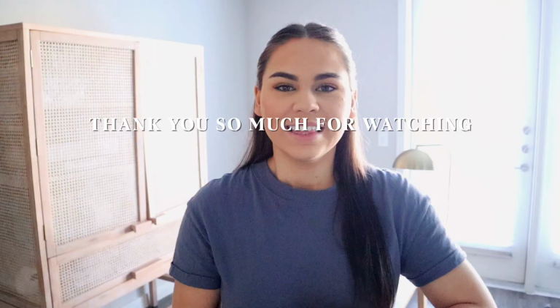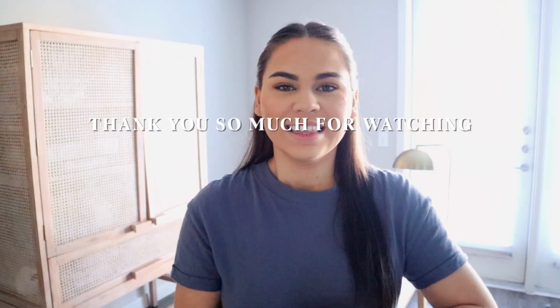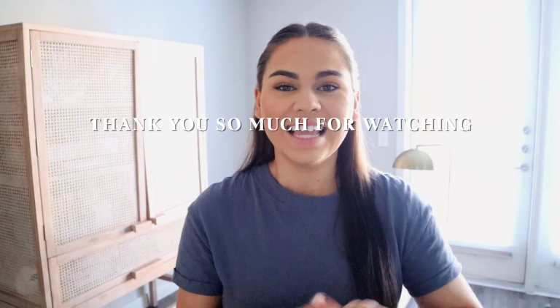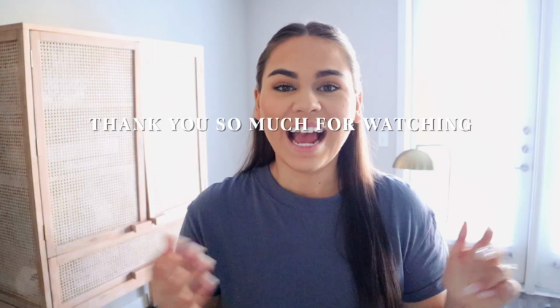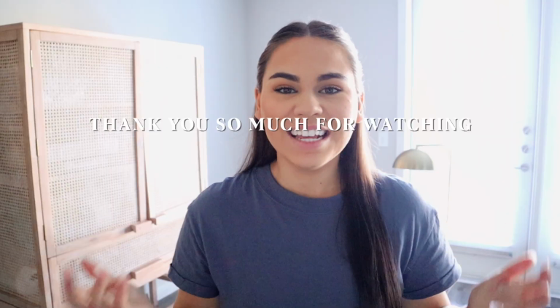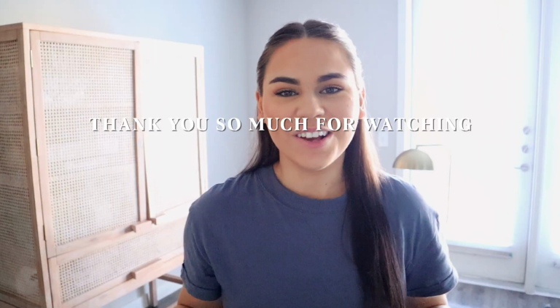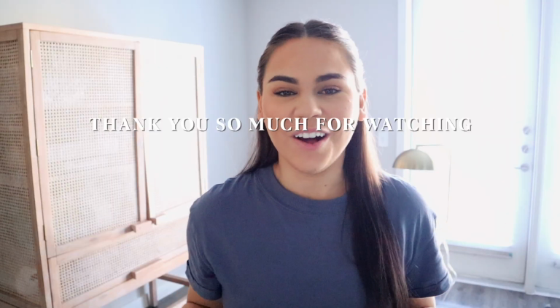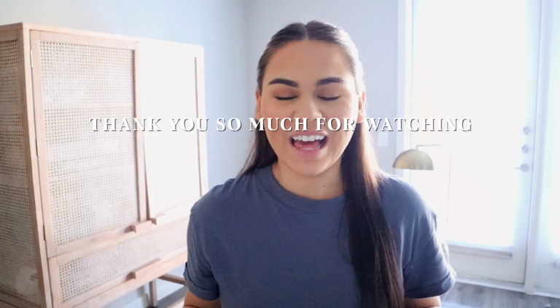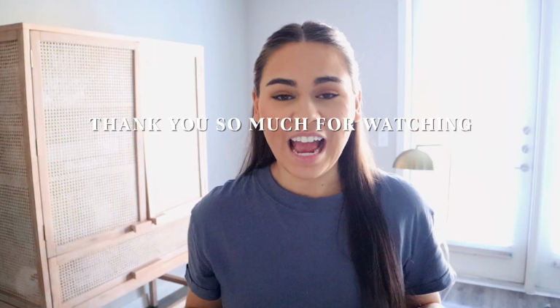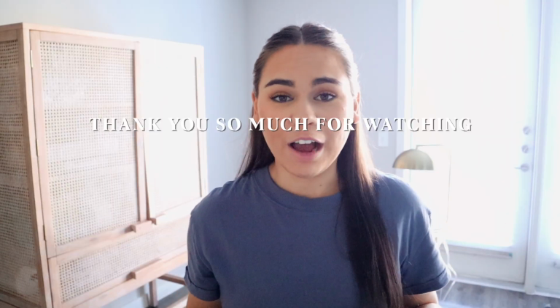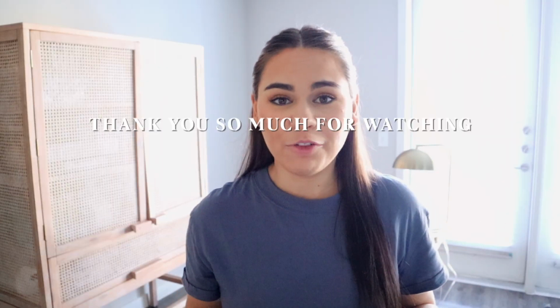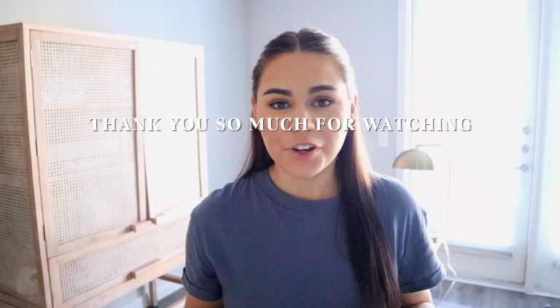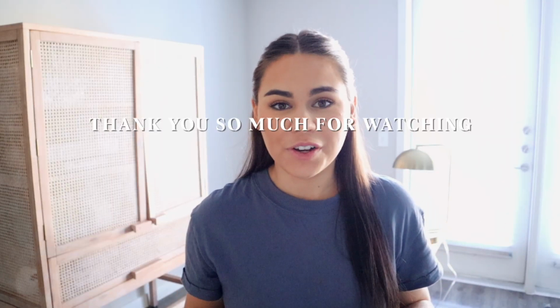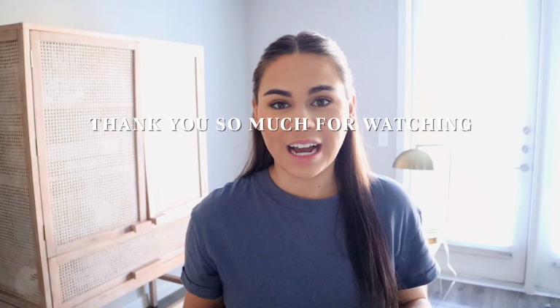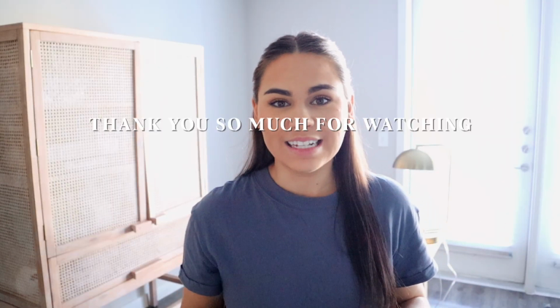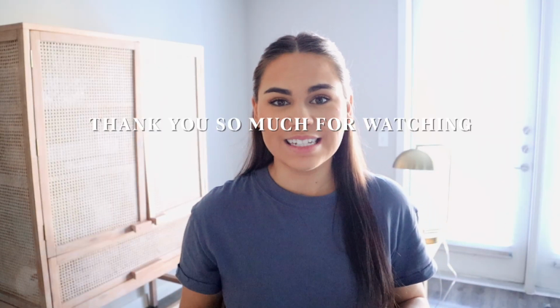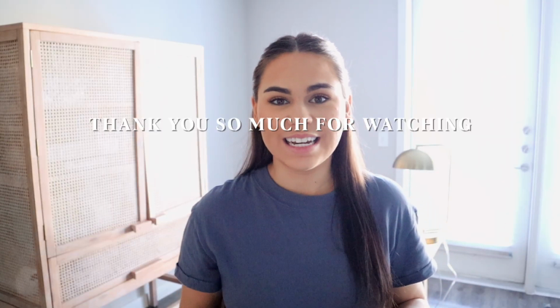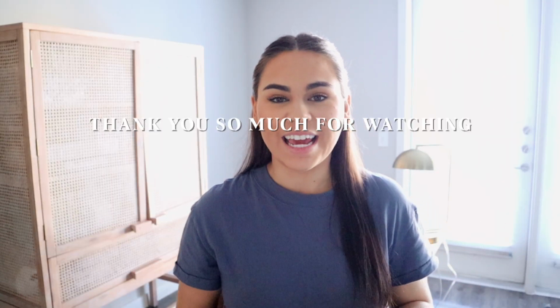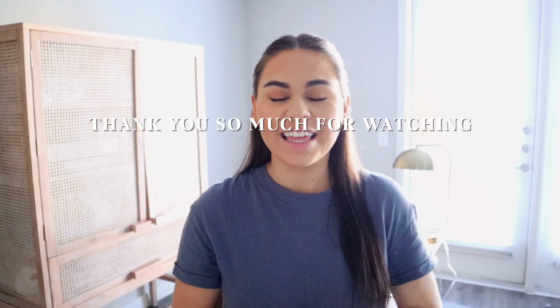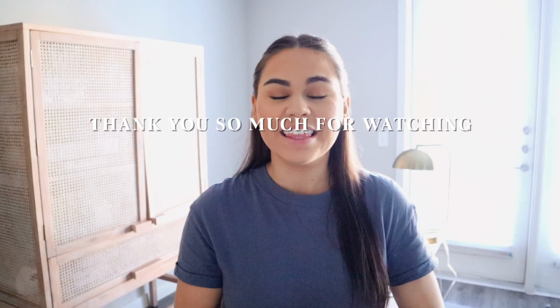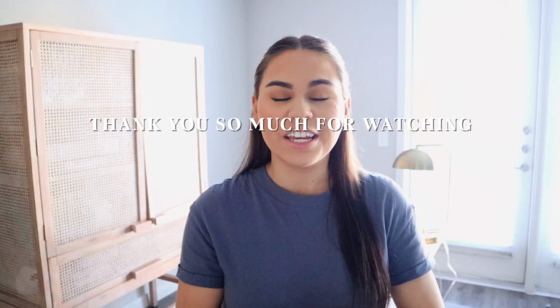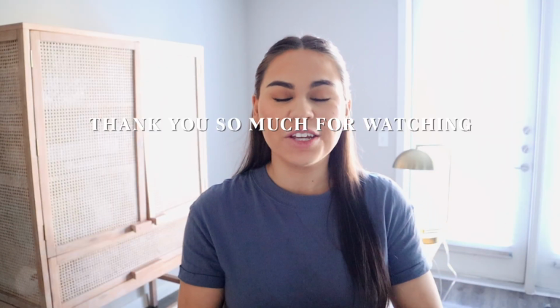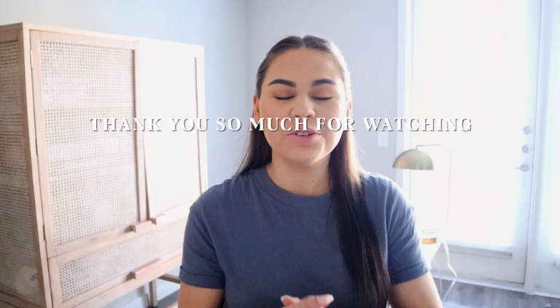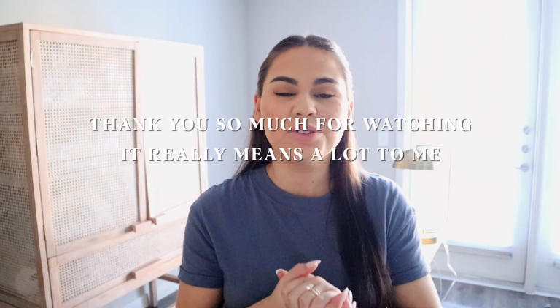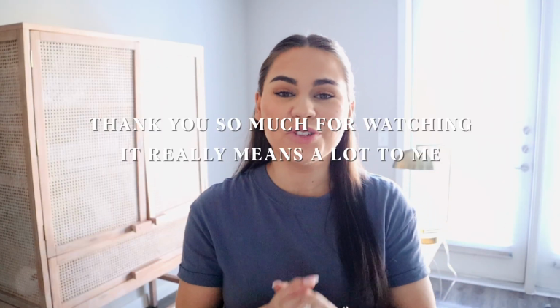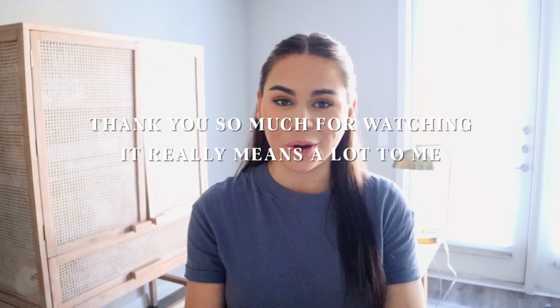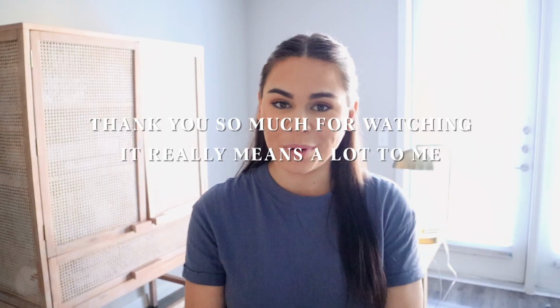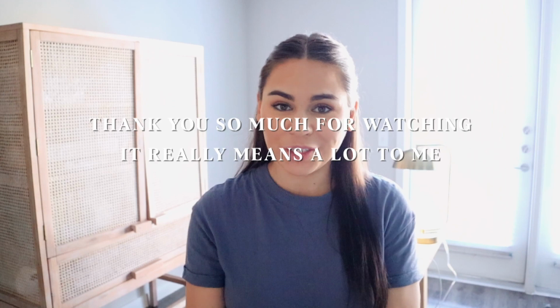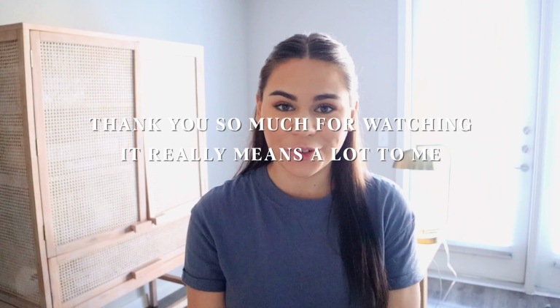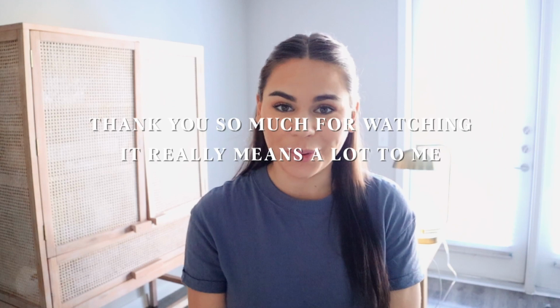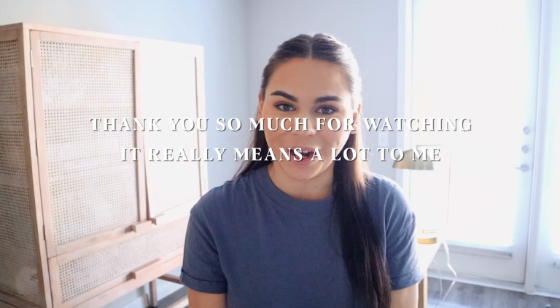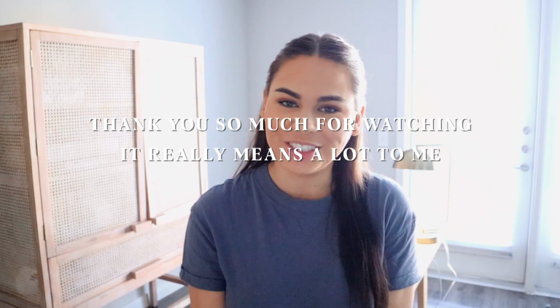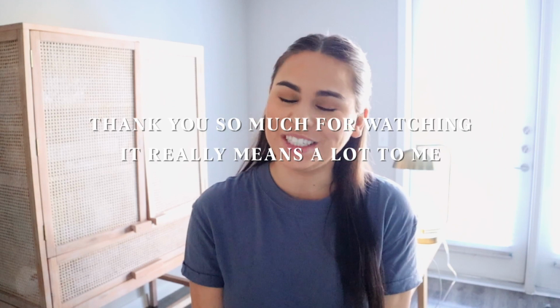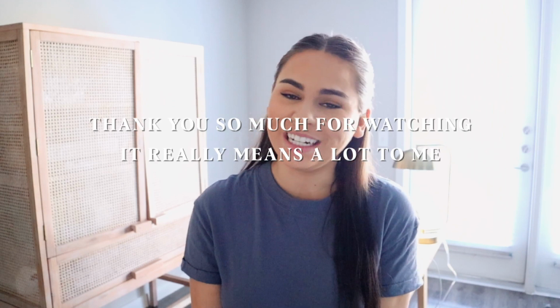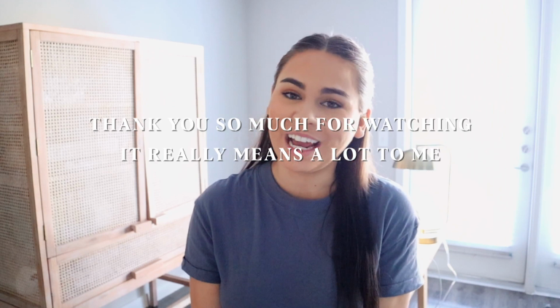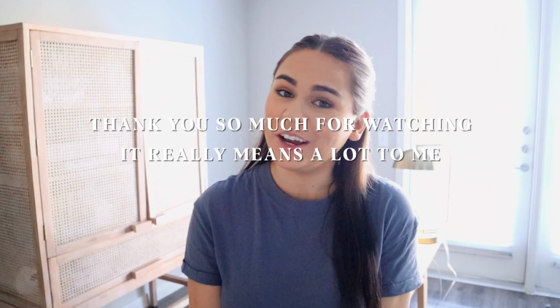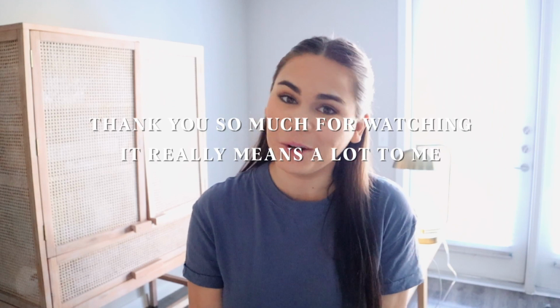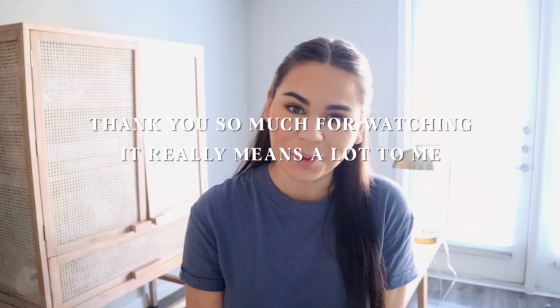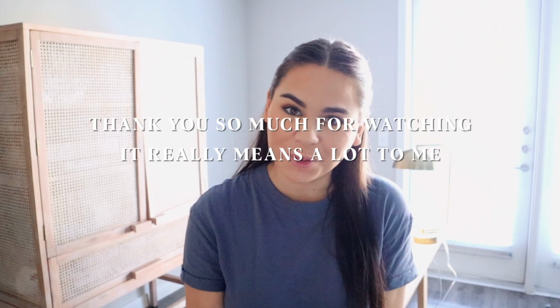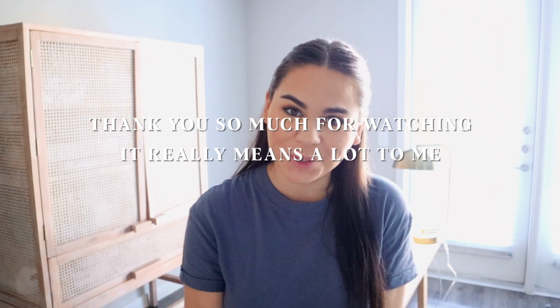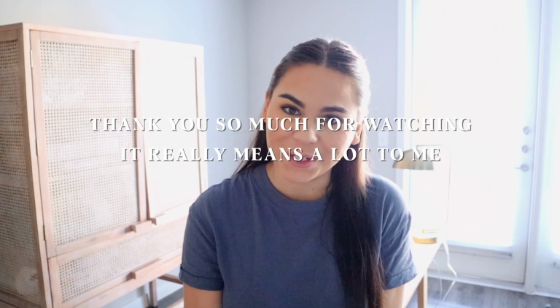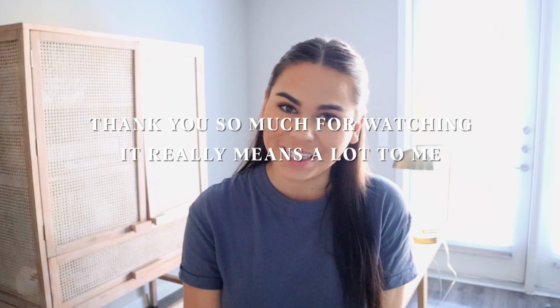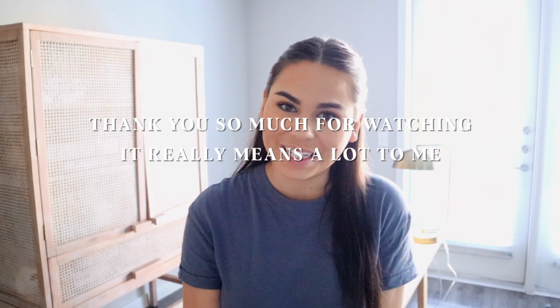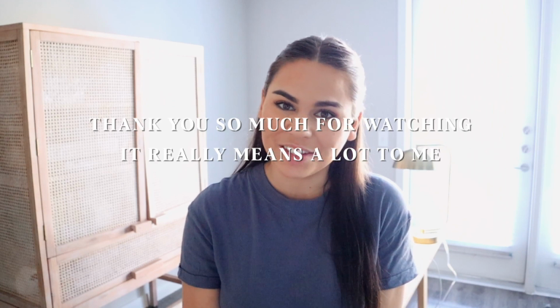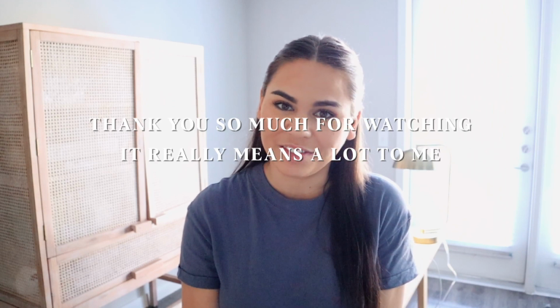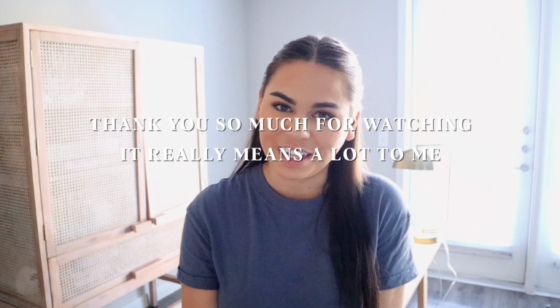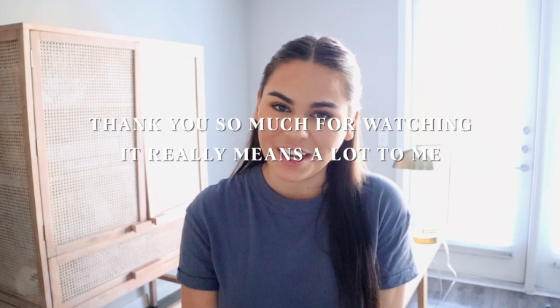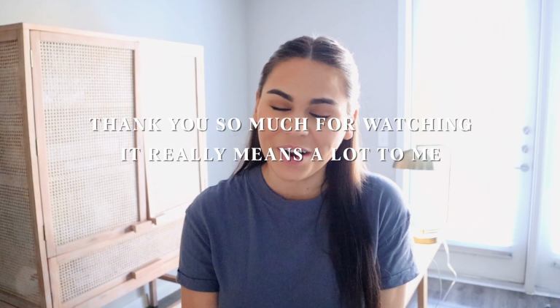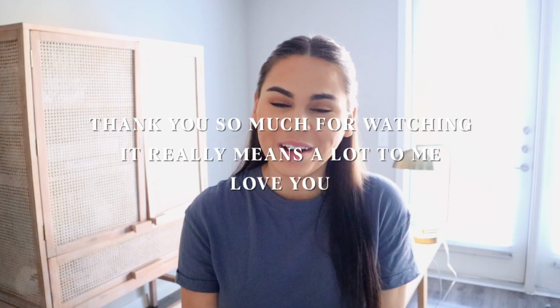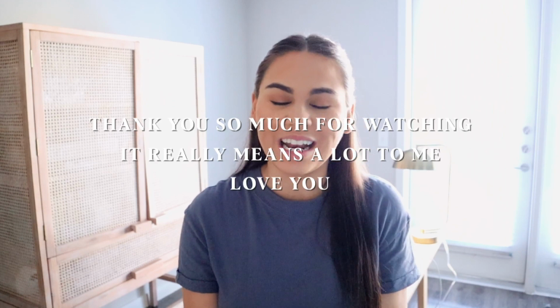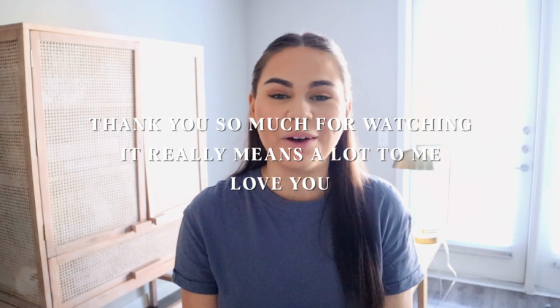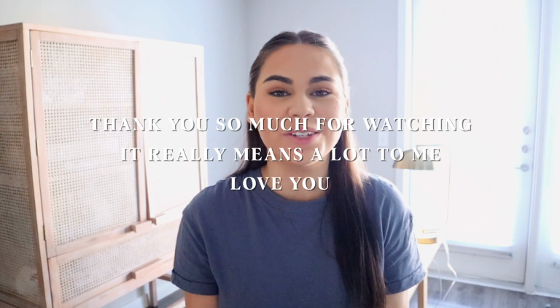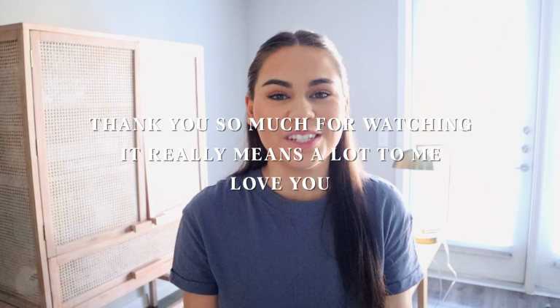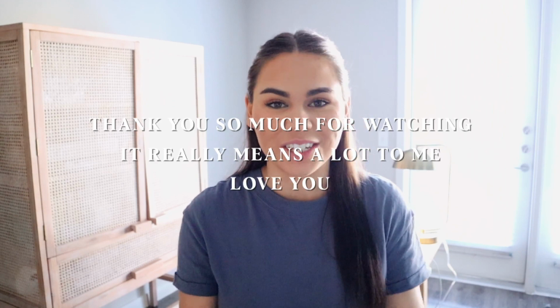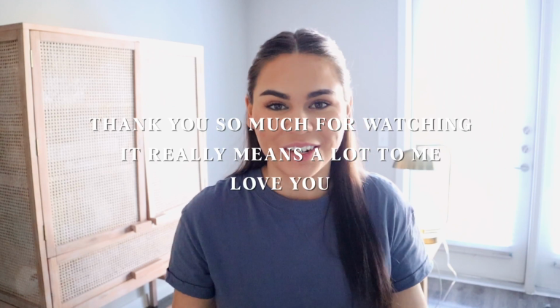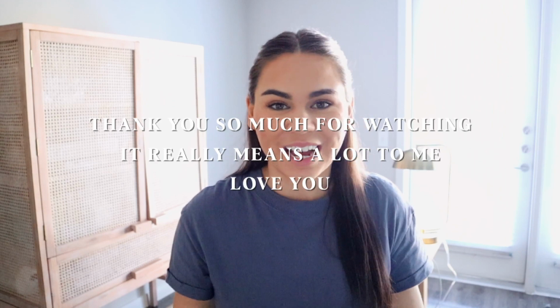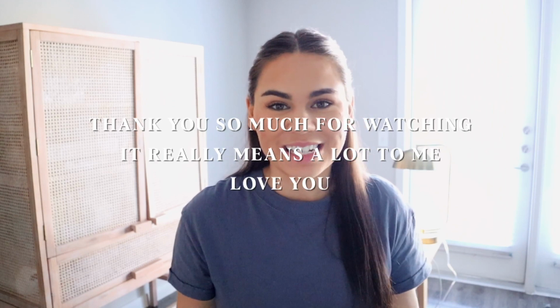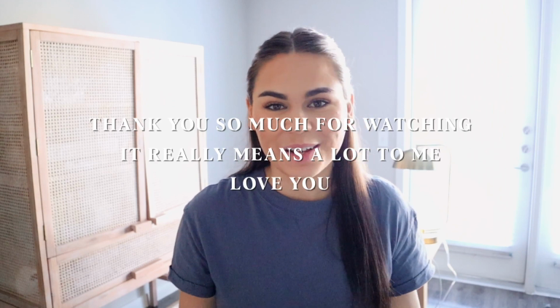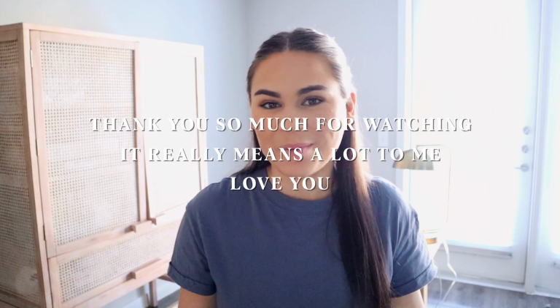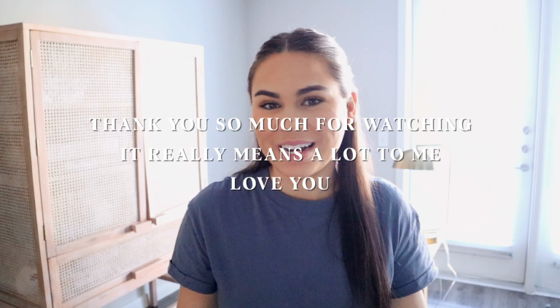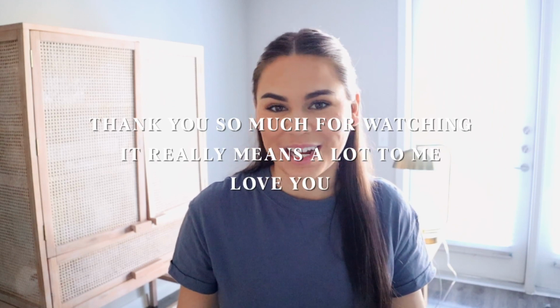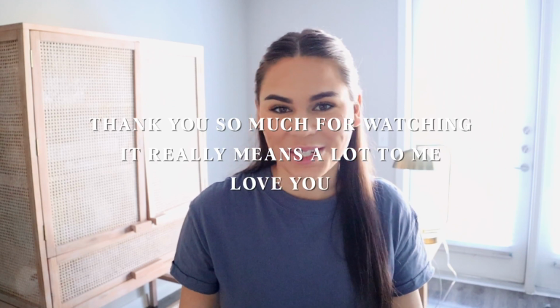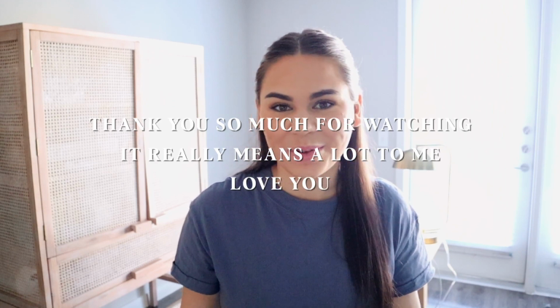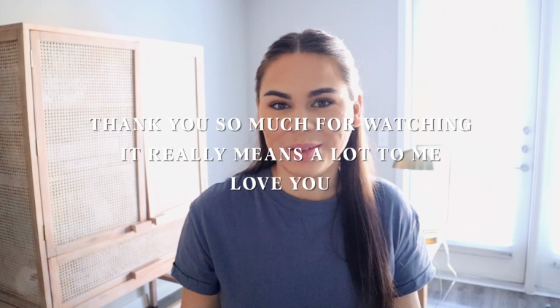That is all I have for you guys today. Thank you so much for watching. I hope you enjoyed this video and I will see you guys in my next one.